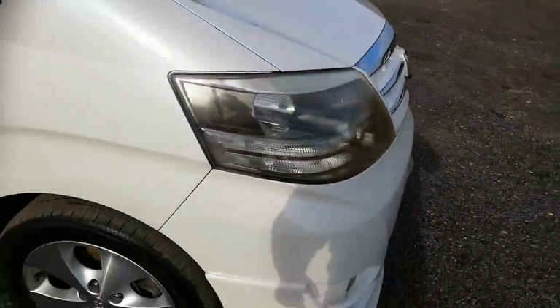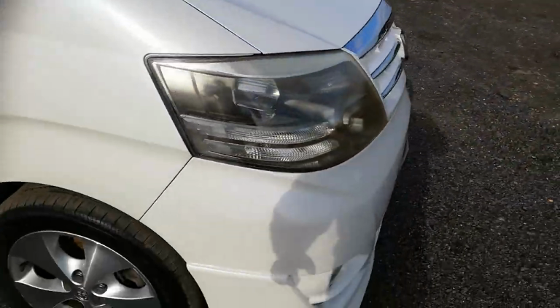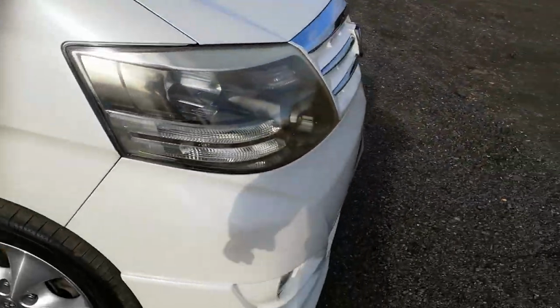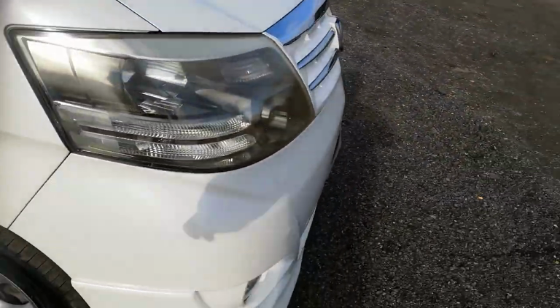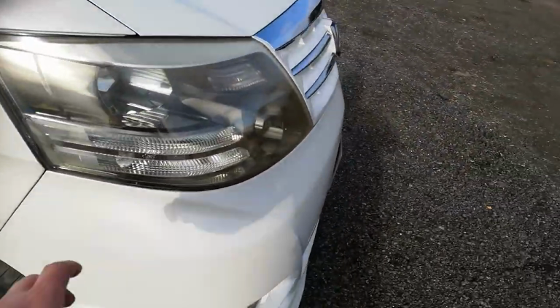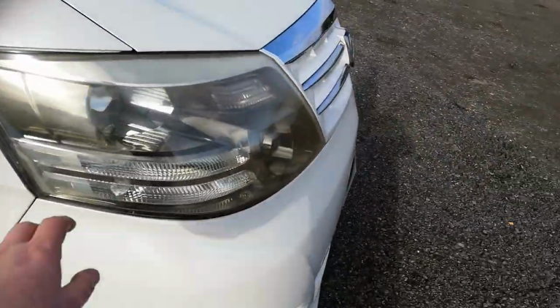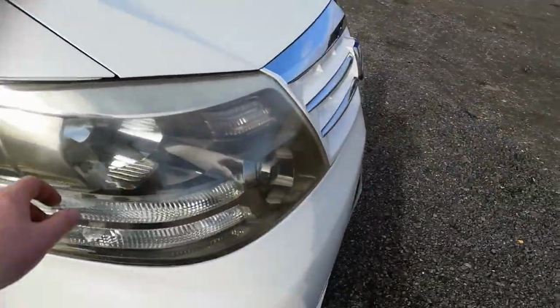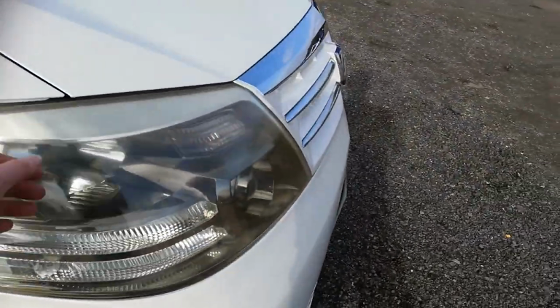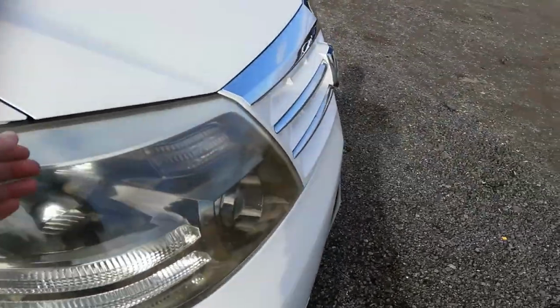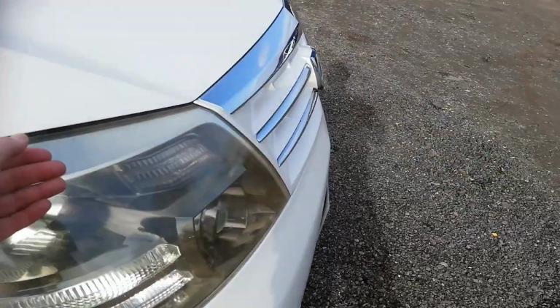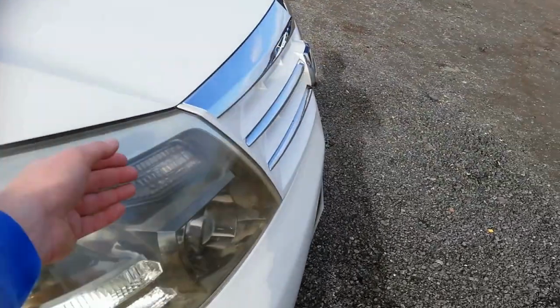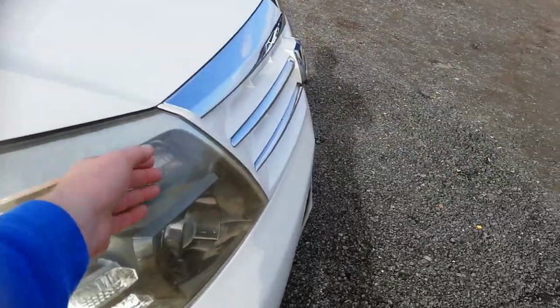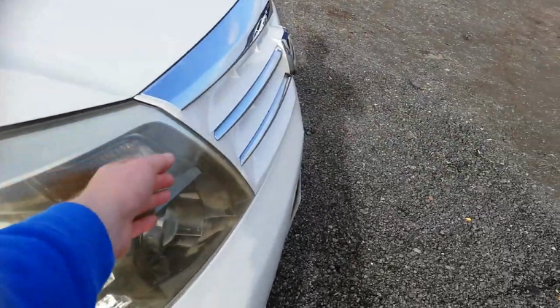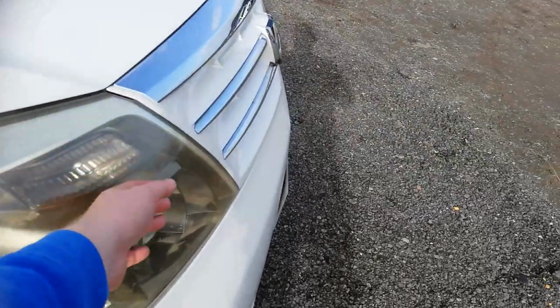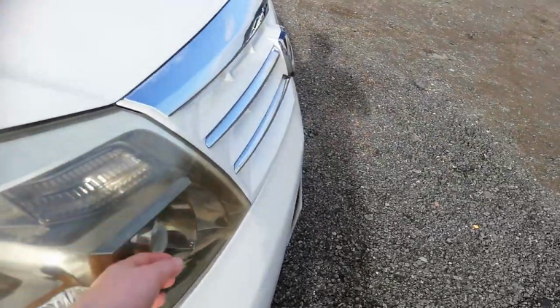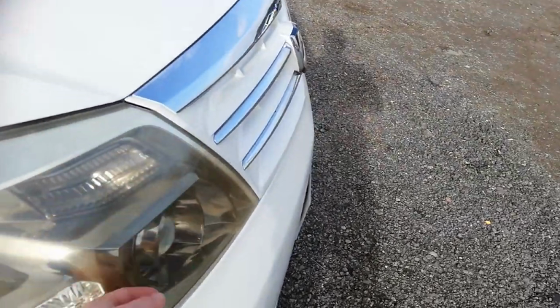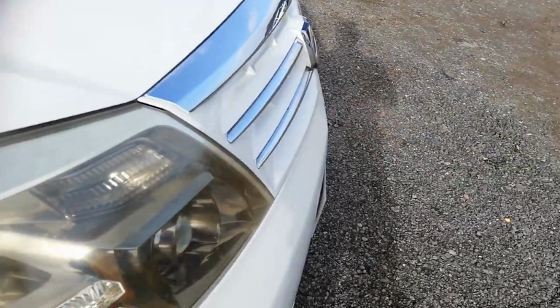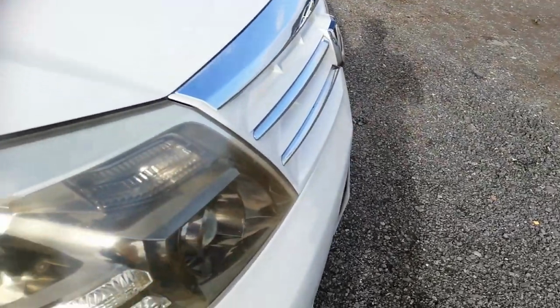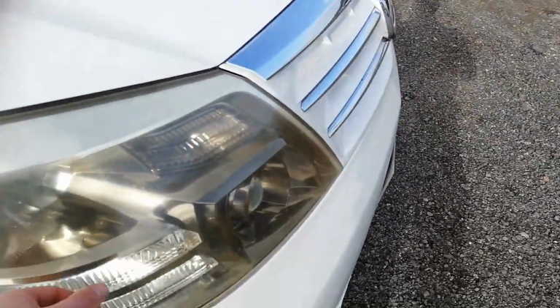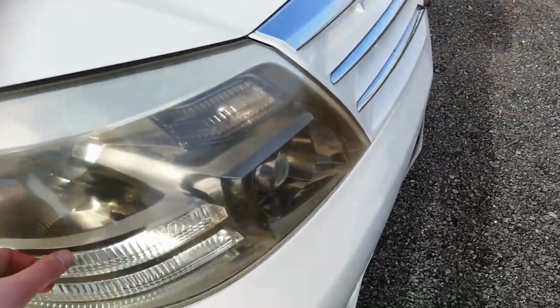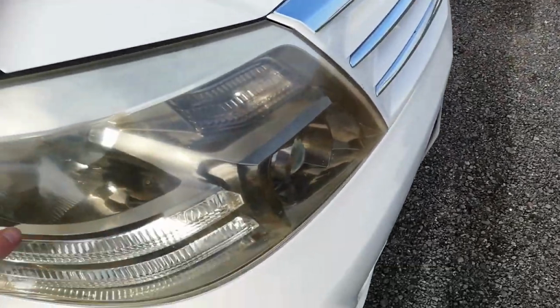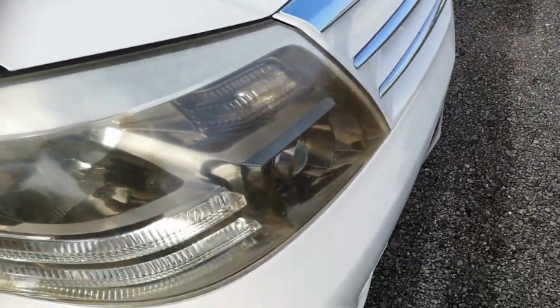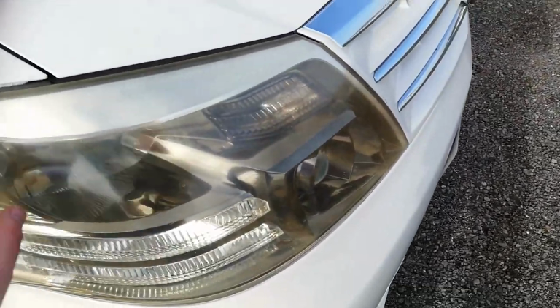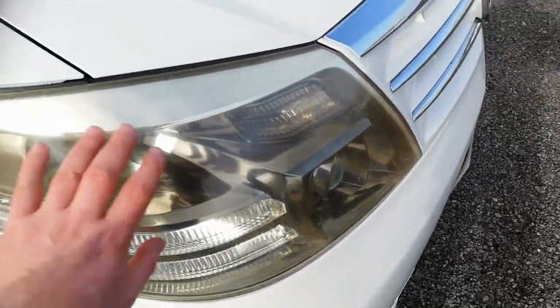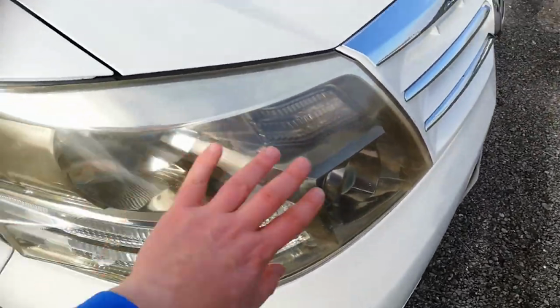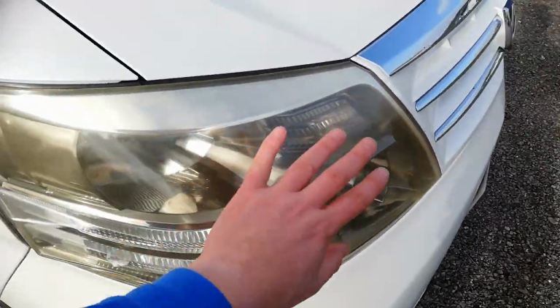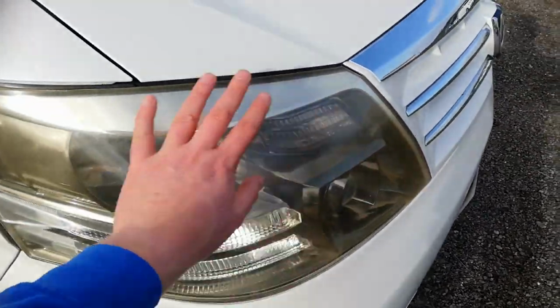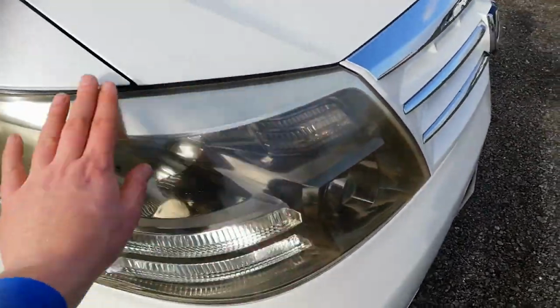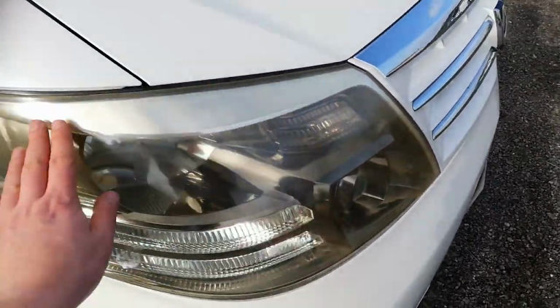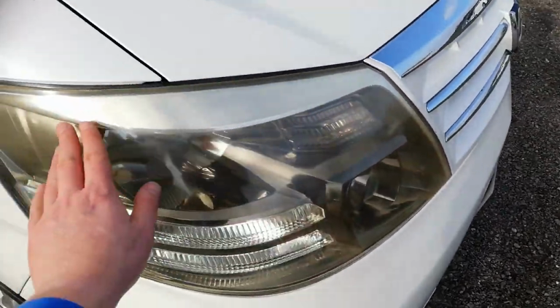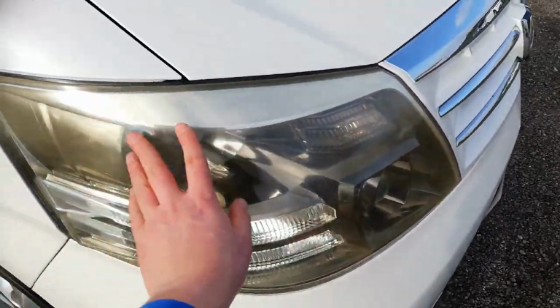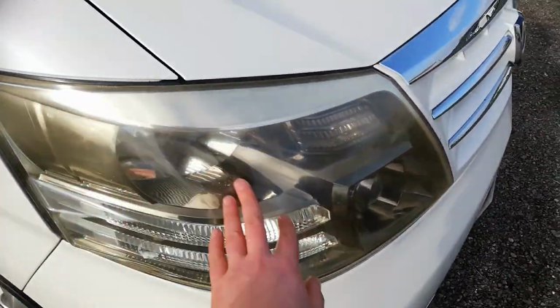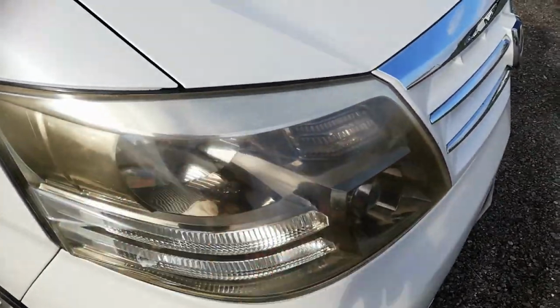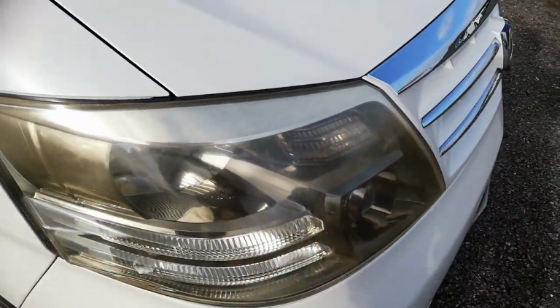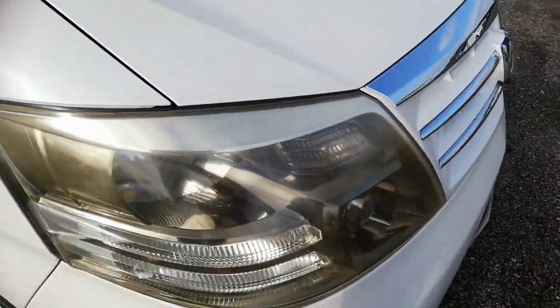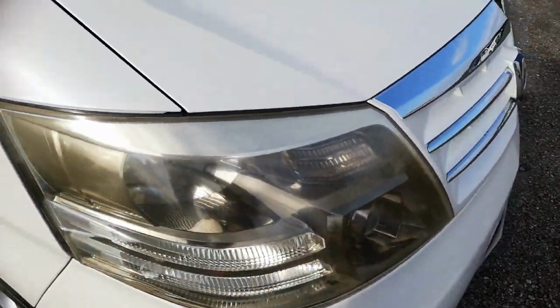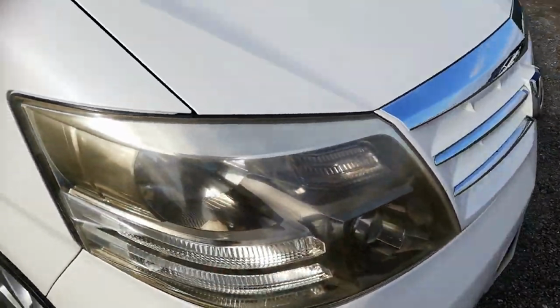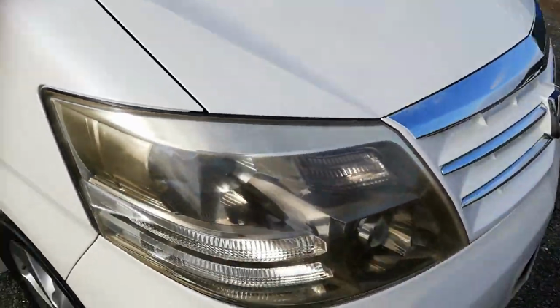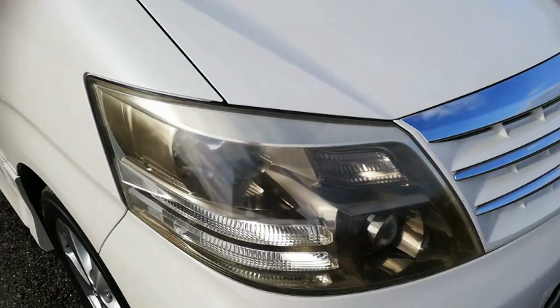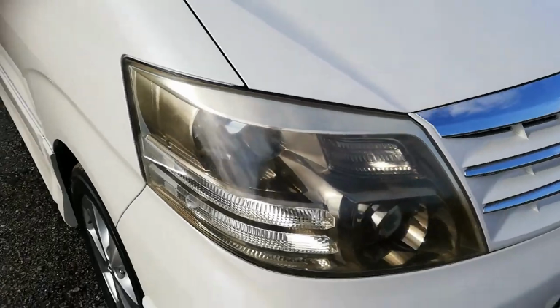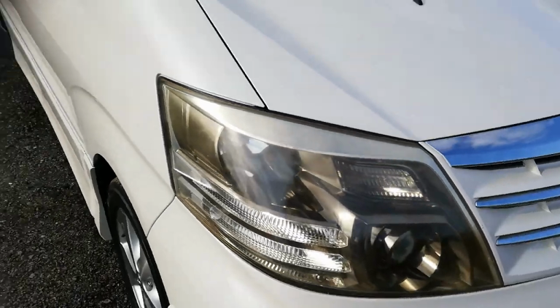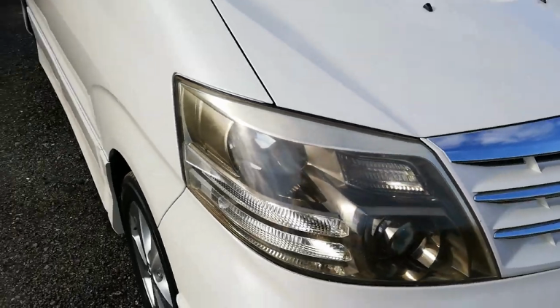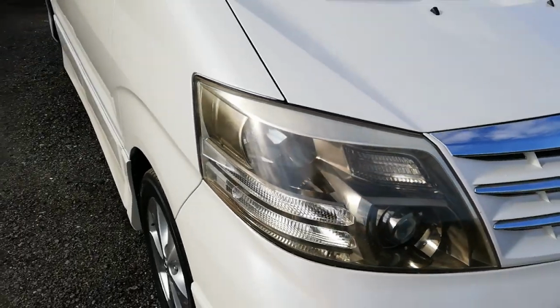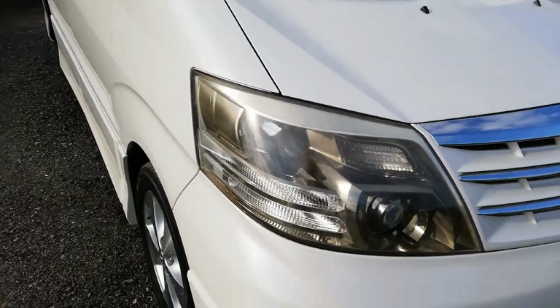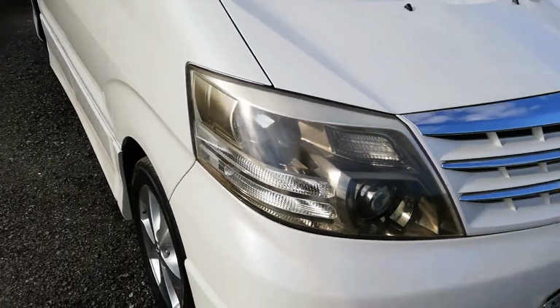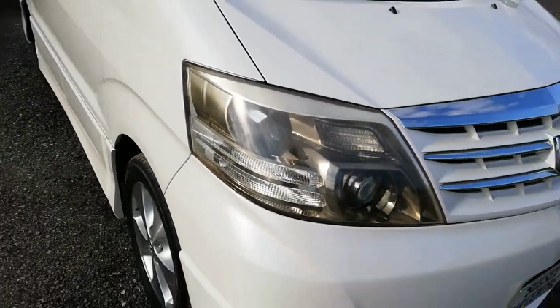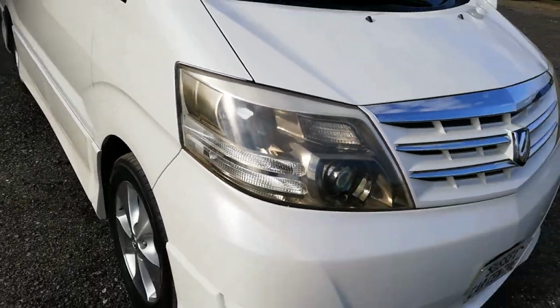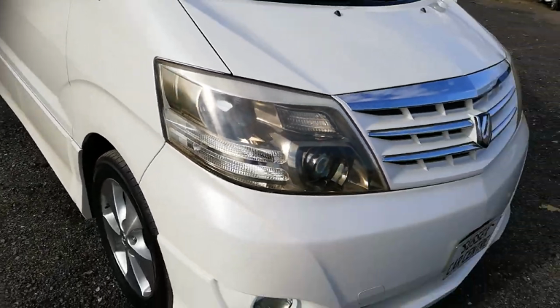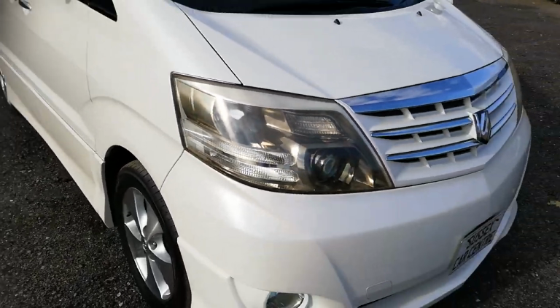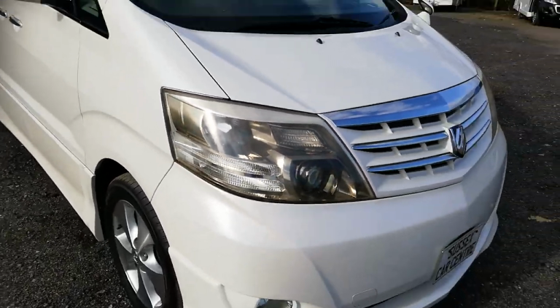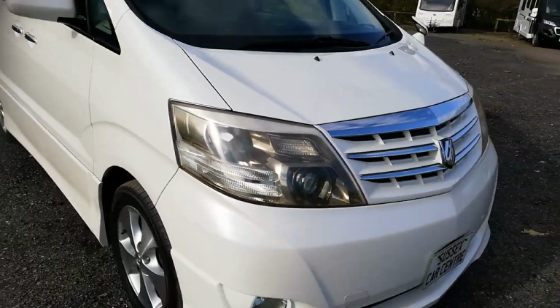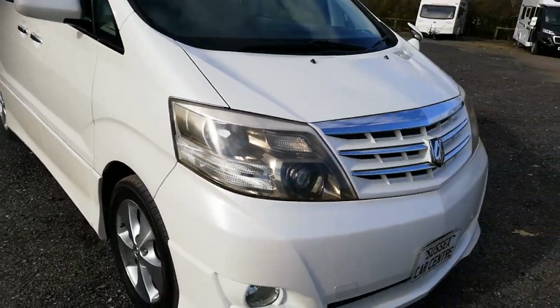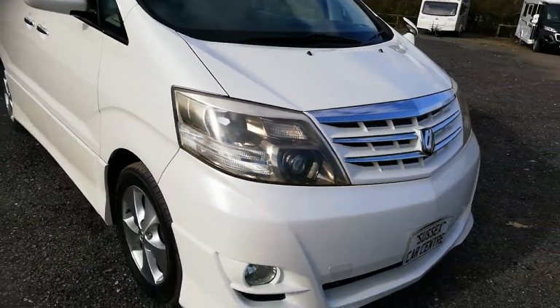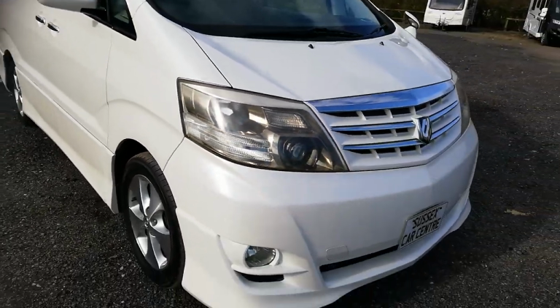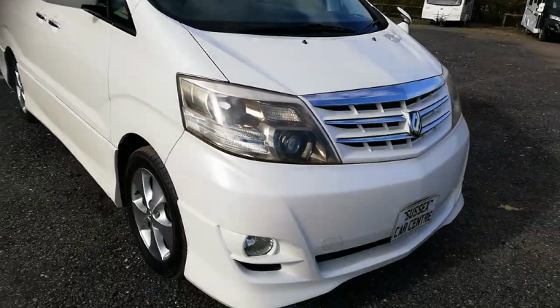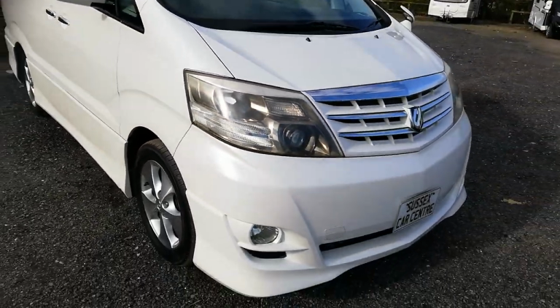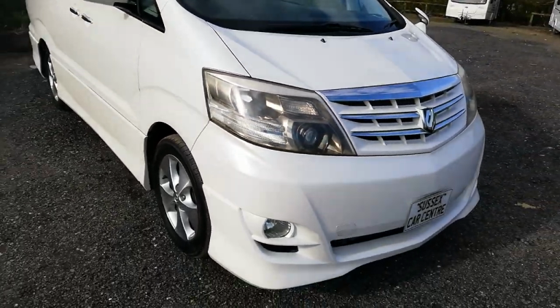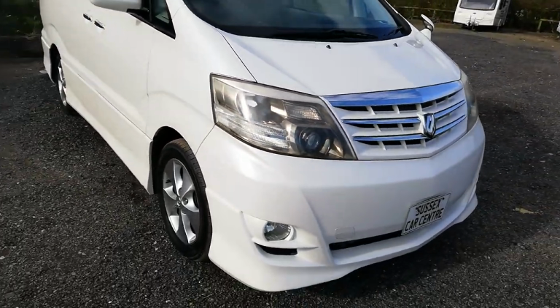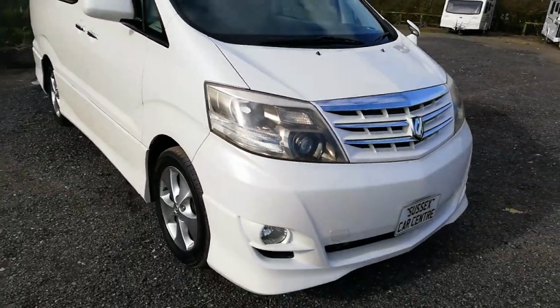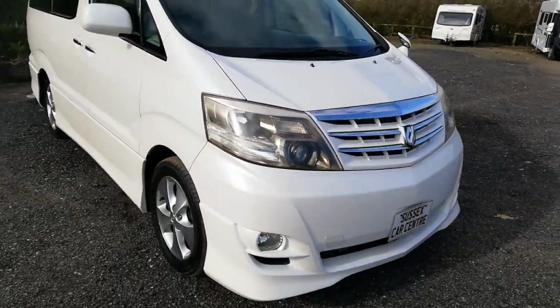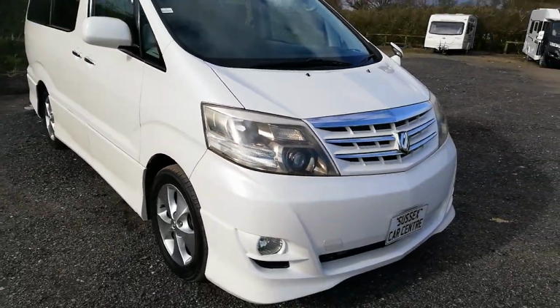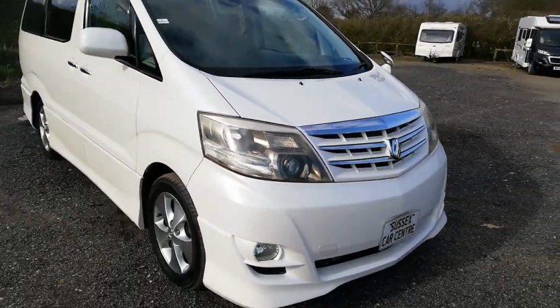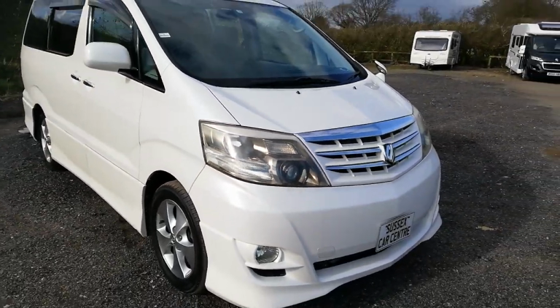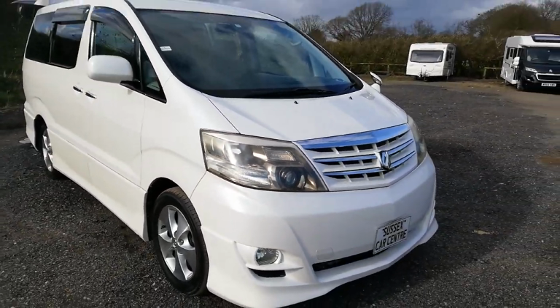These fog lights and headlights I will clean up - we'll flat those off and polish them and they come up lovely. So we'll do that for you as well.